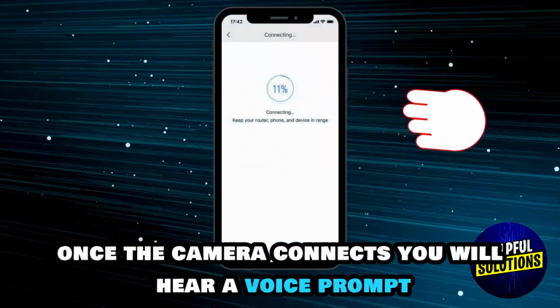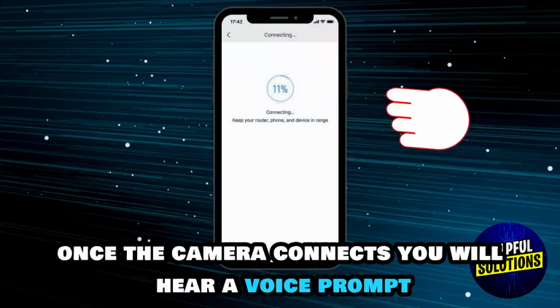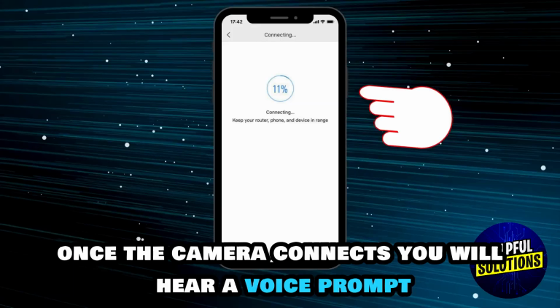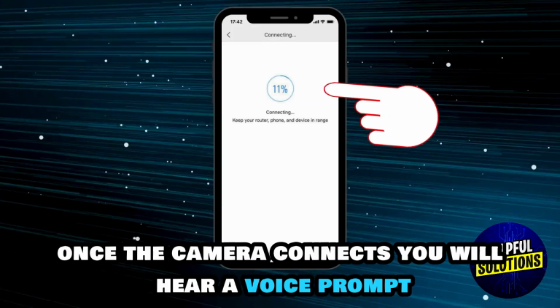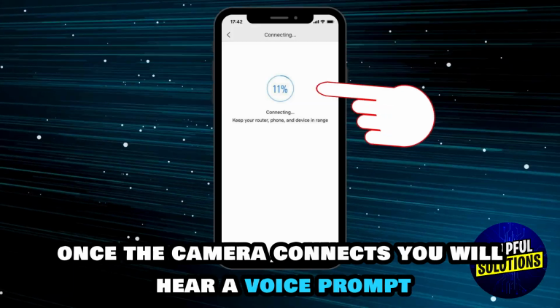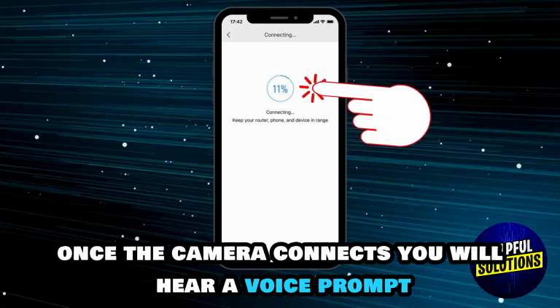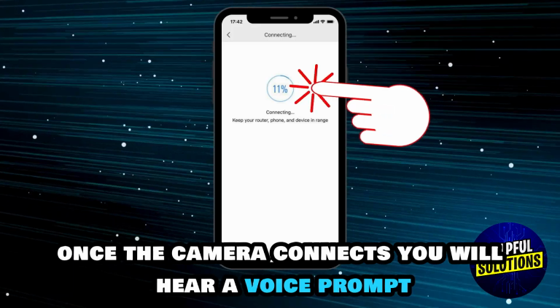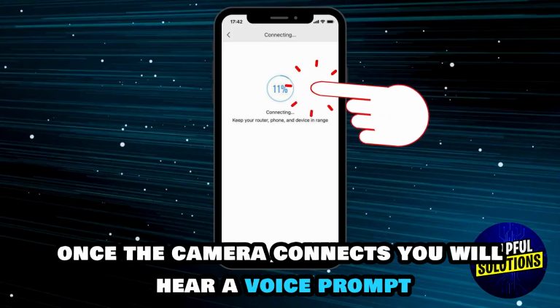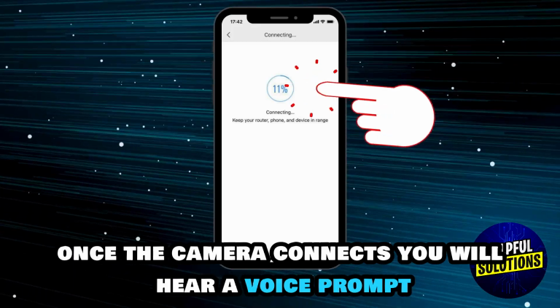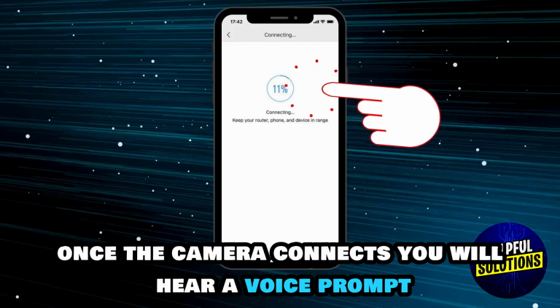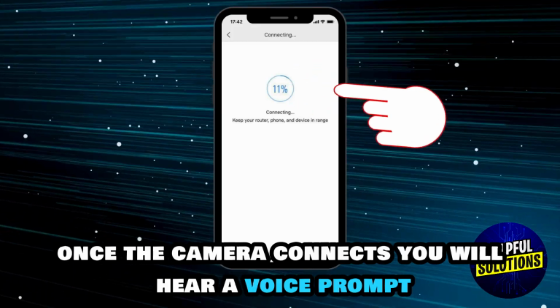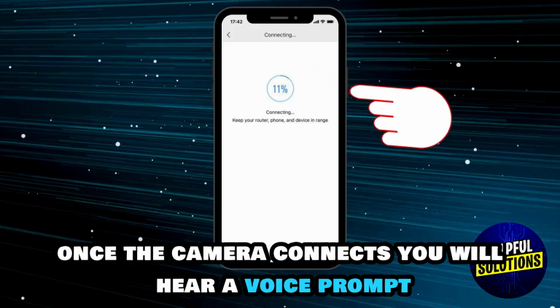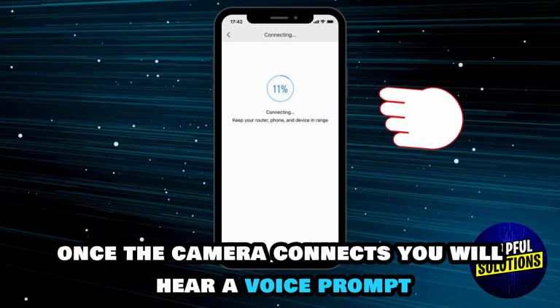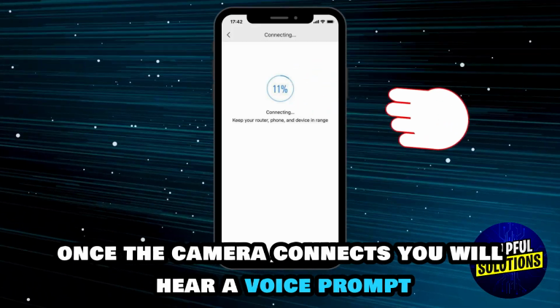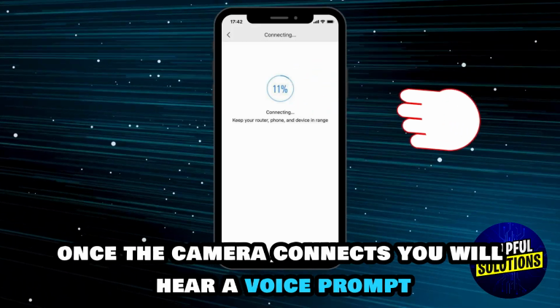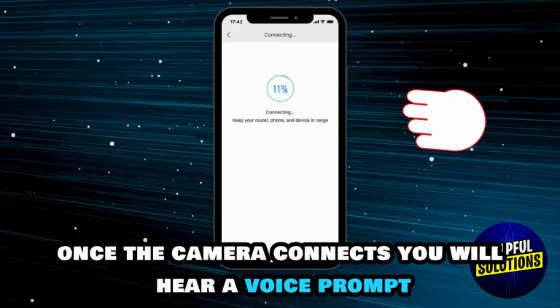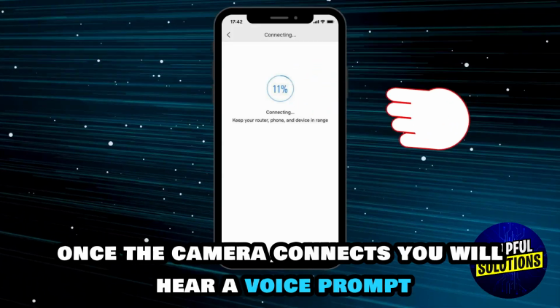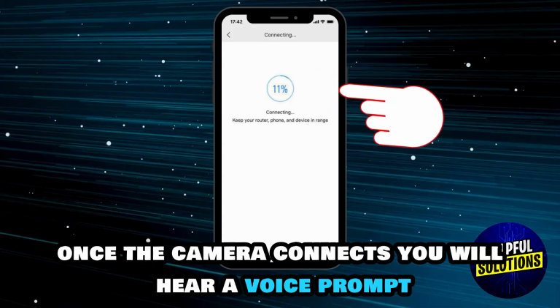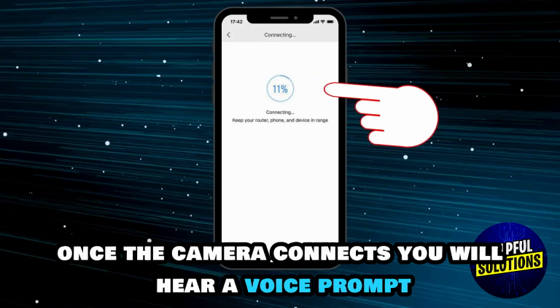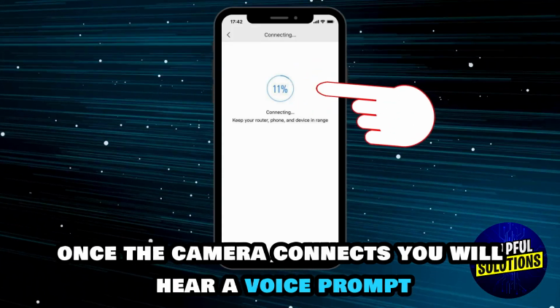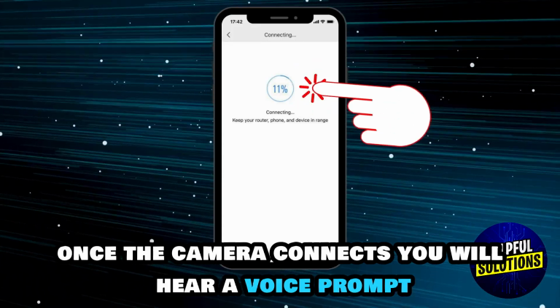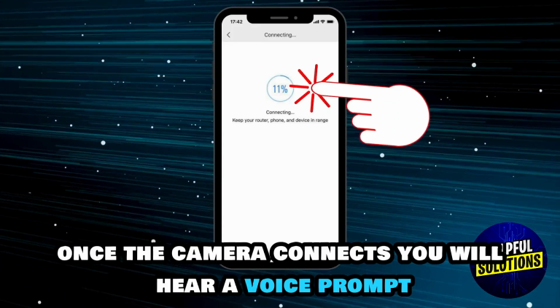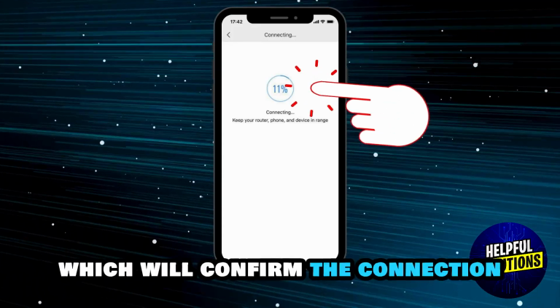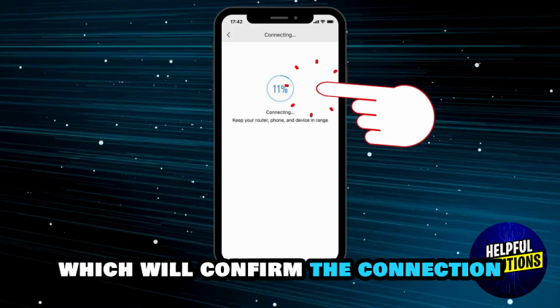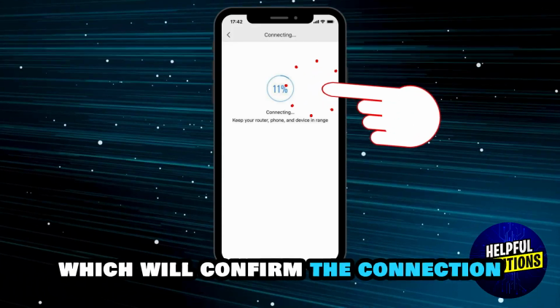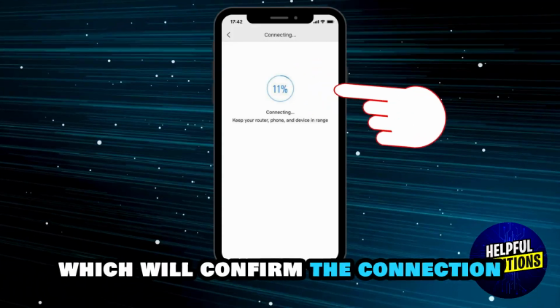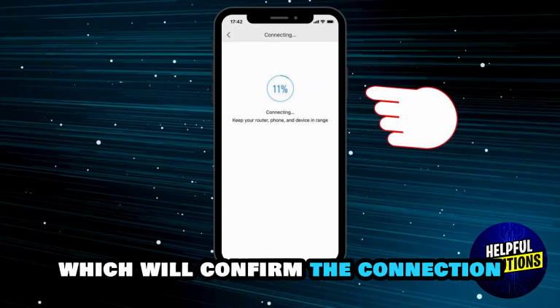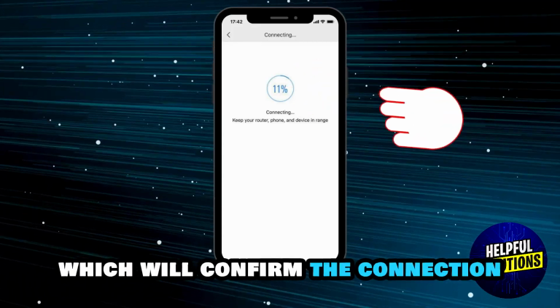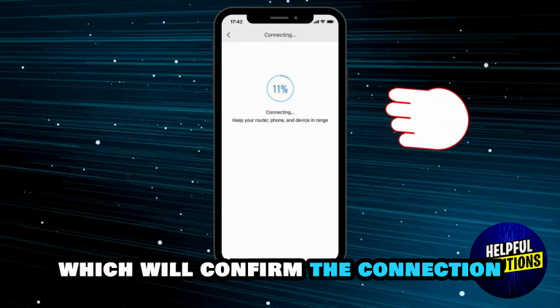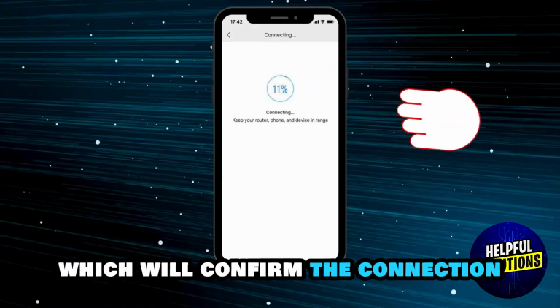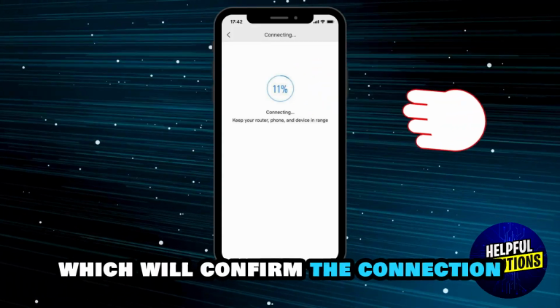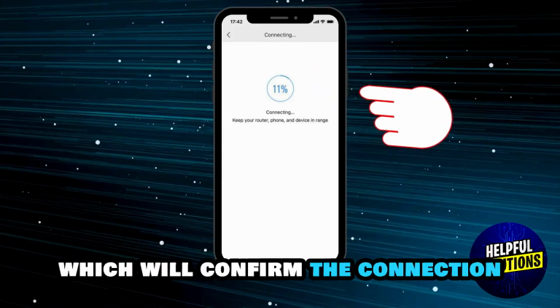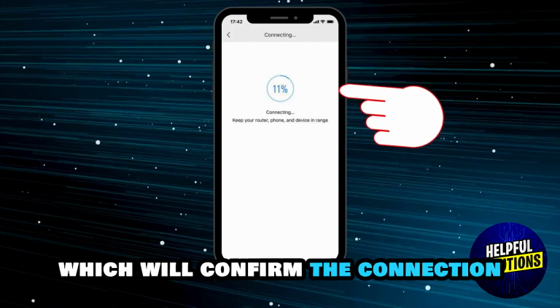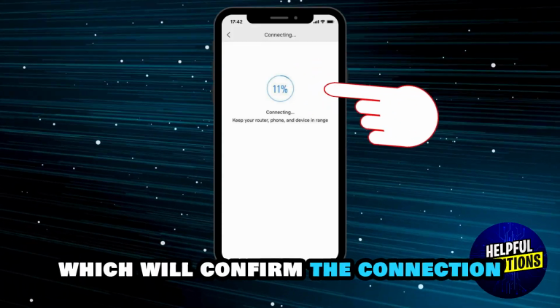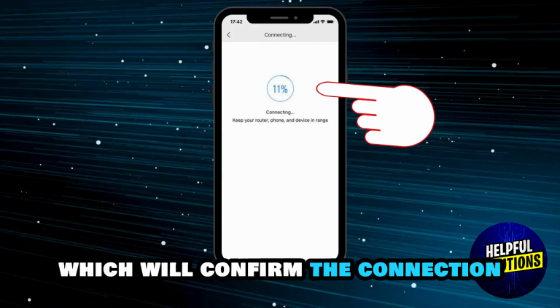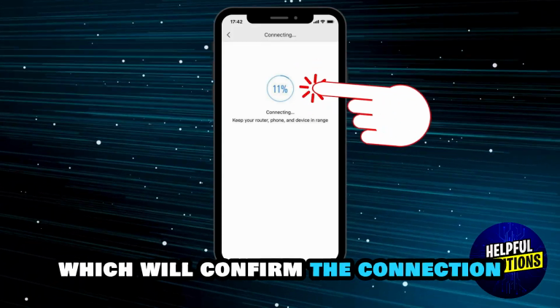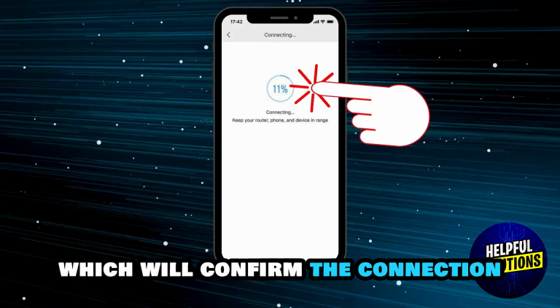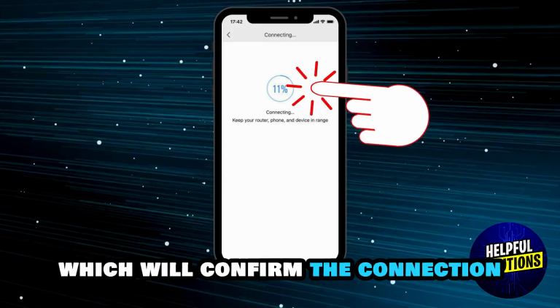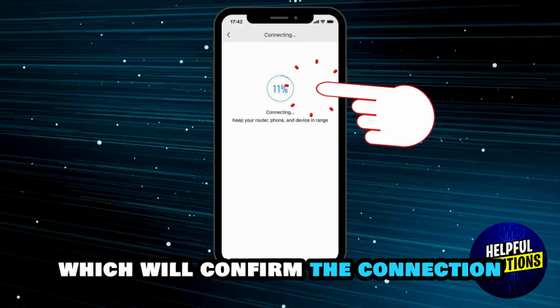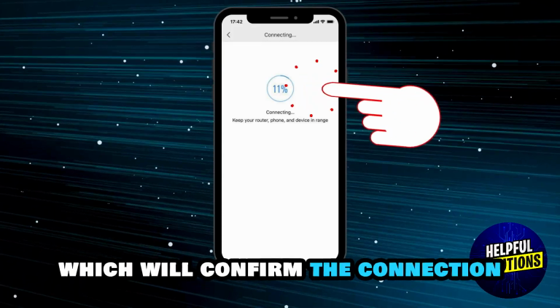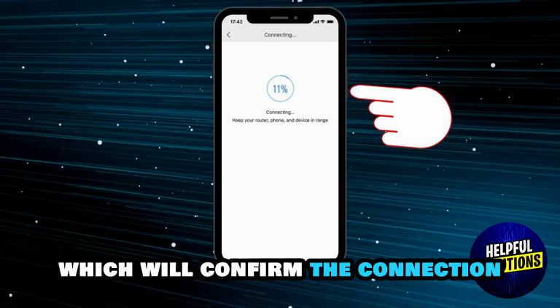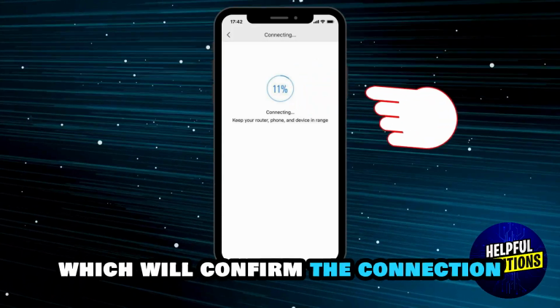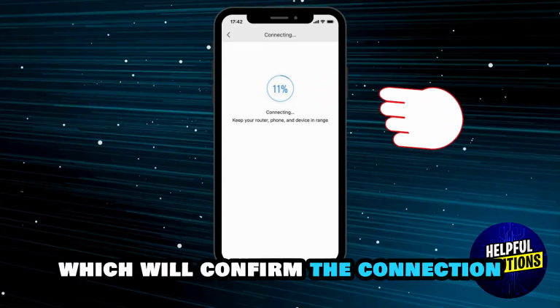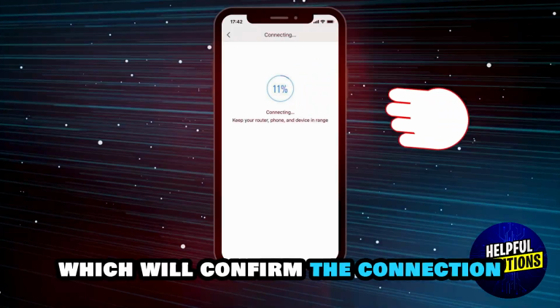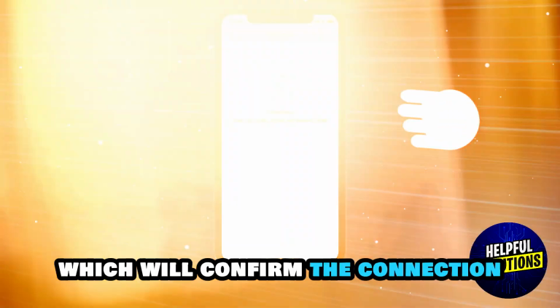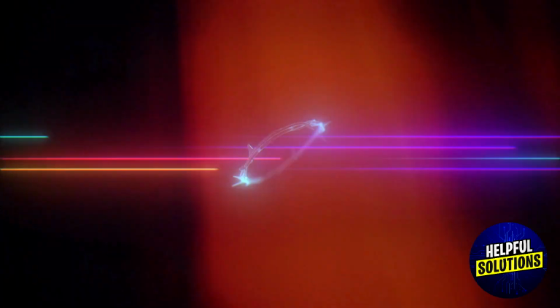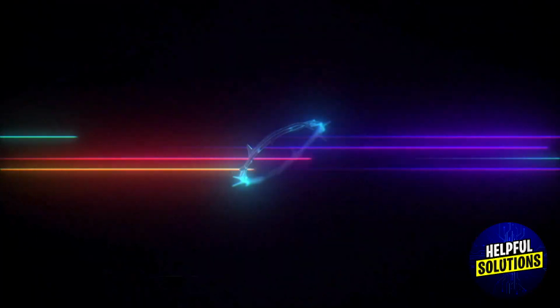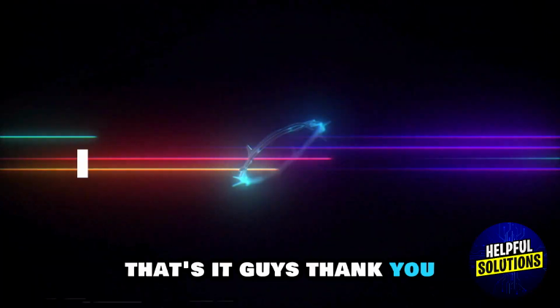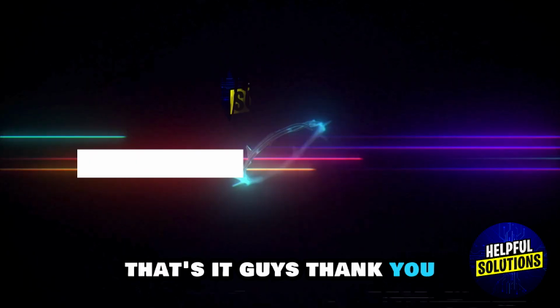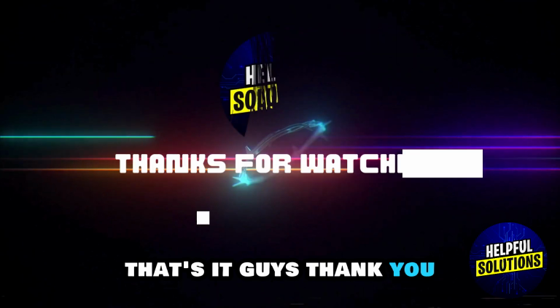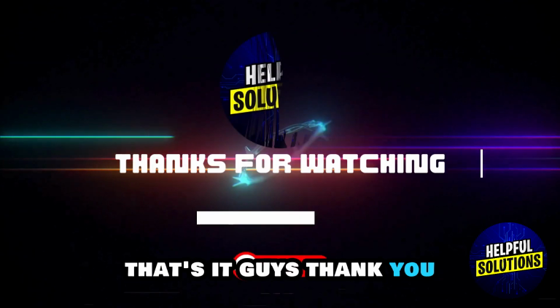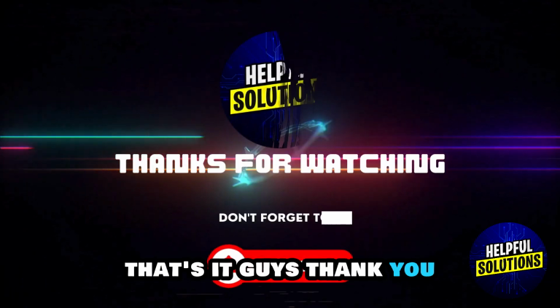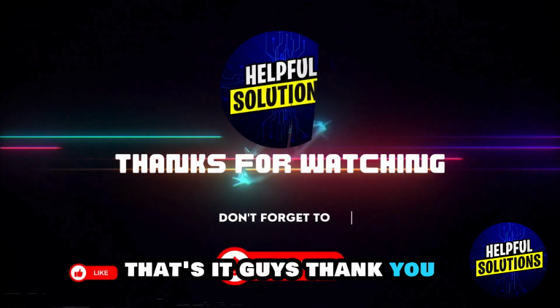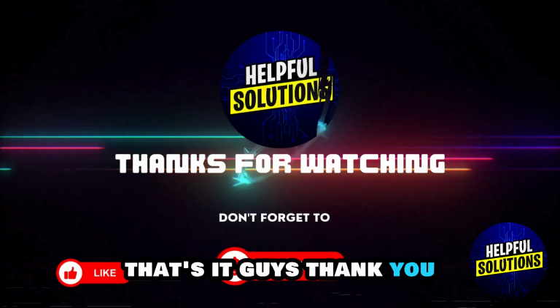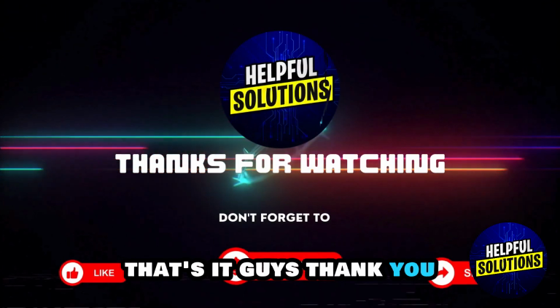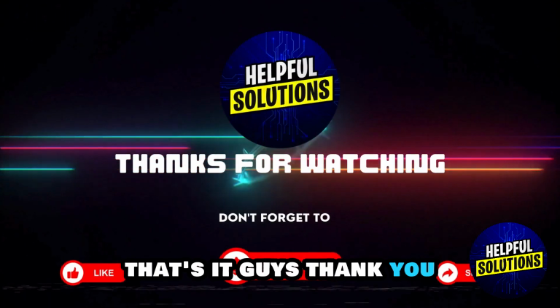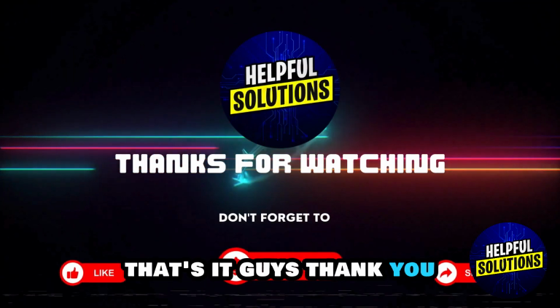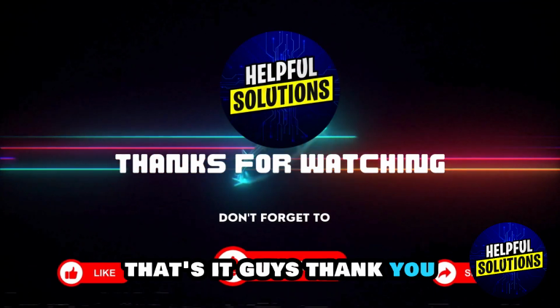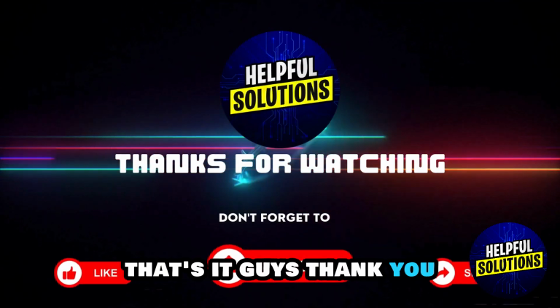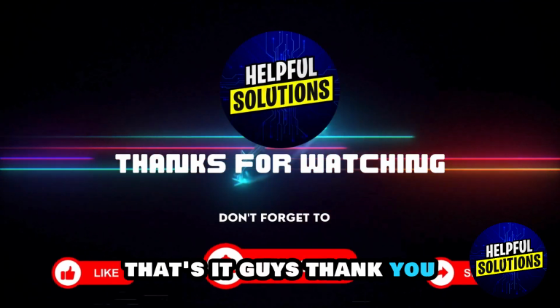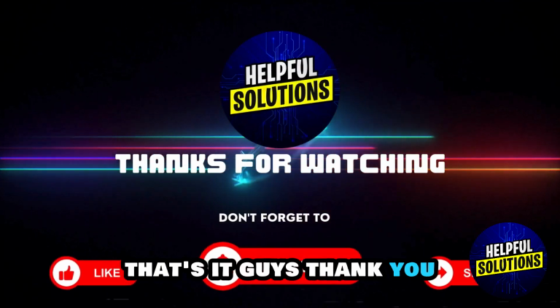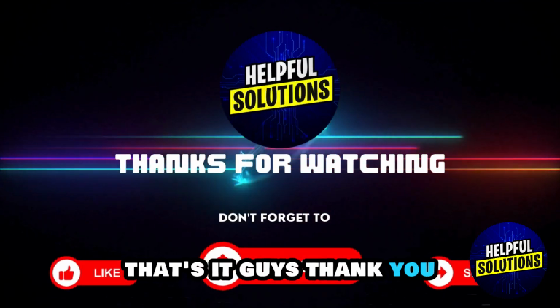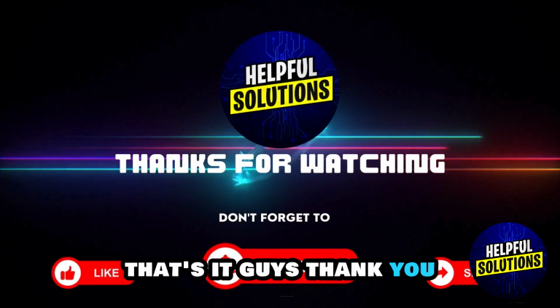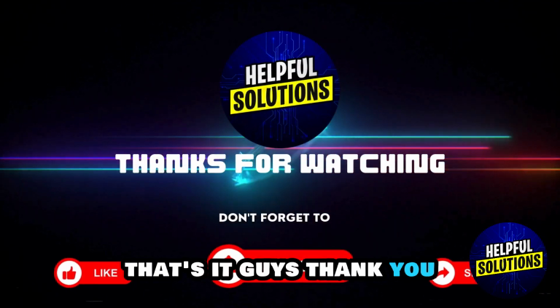Once the camera connects, you will hear a voice prompt which will confirm the connection. That's it, guys — thank you!